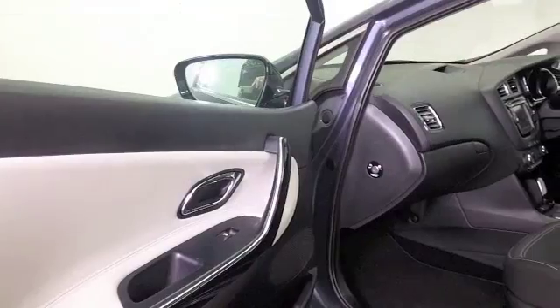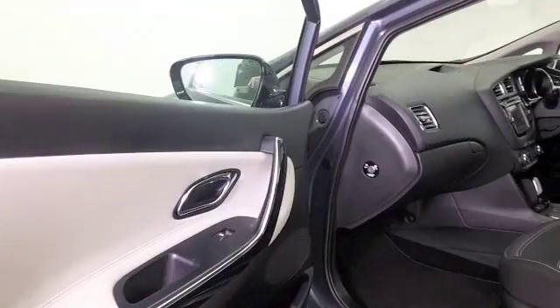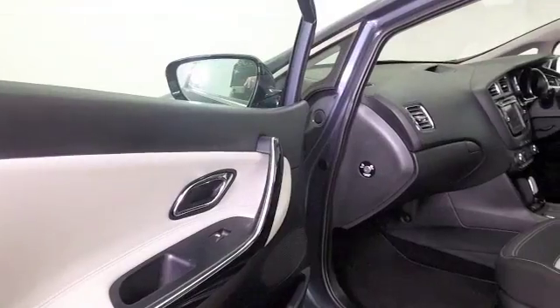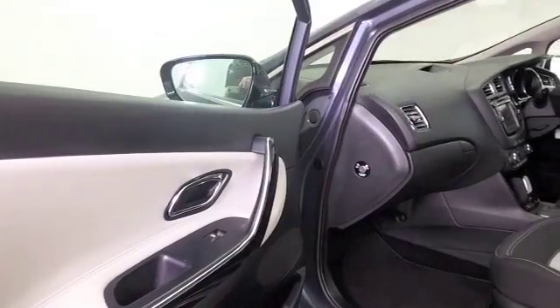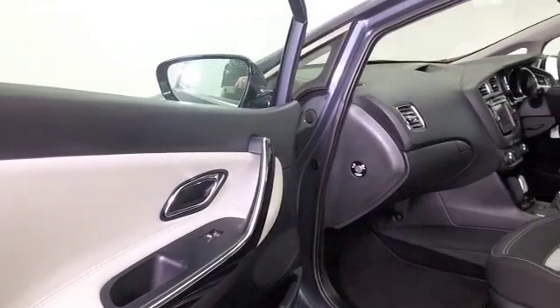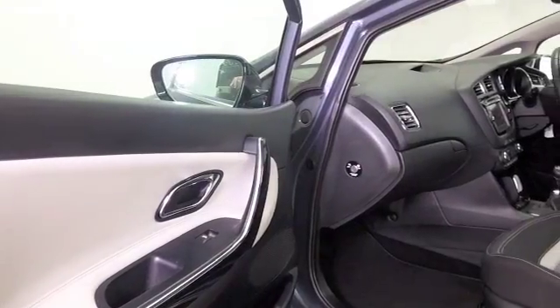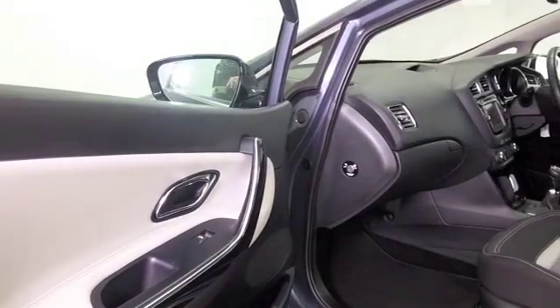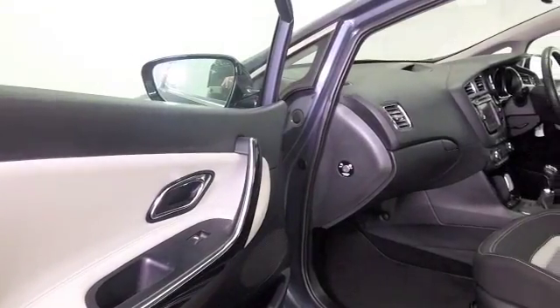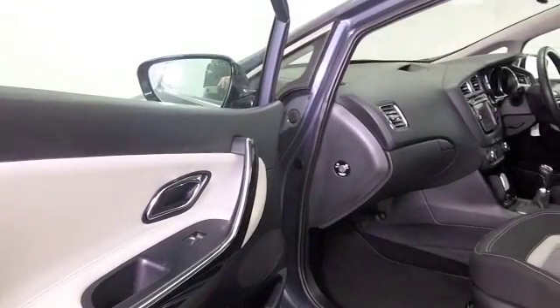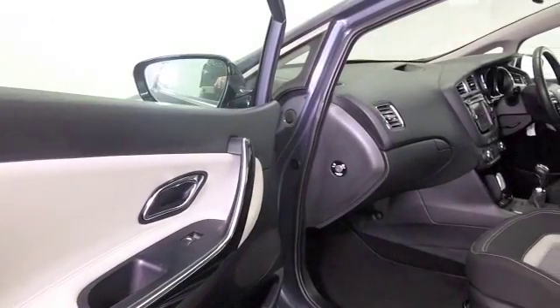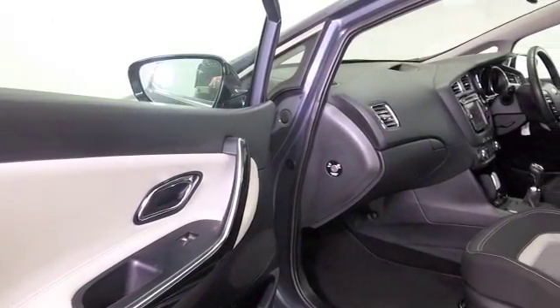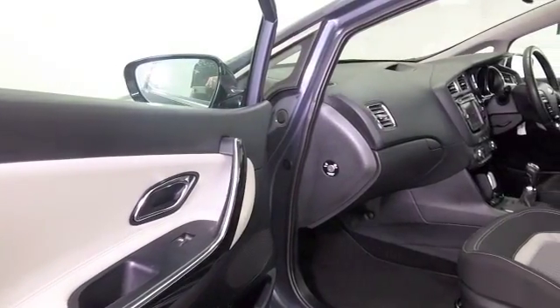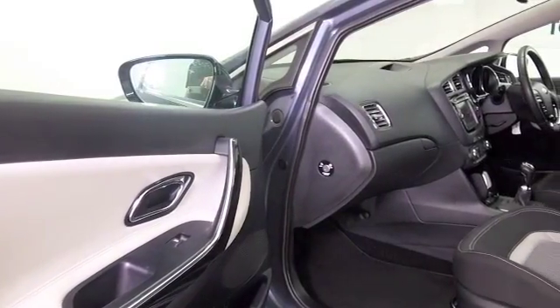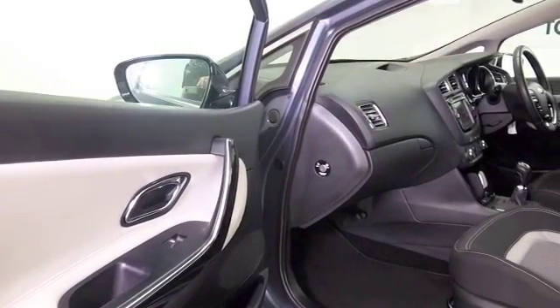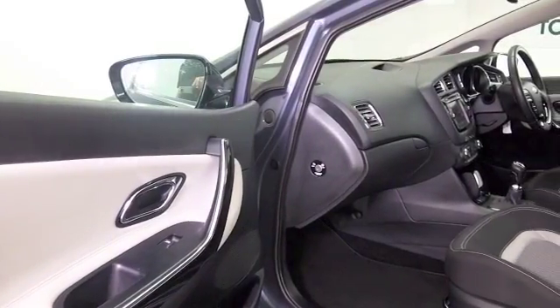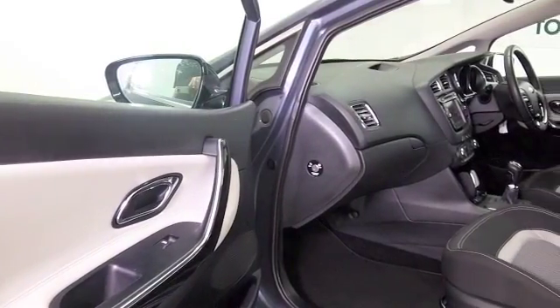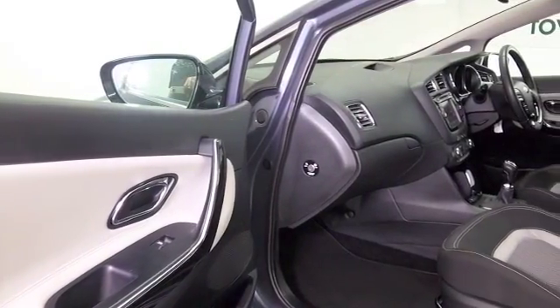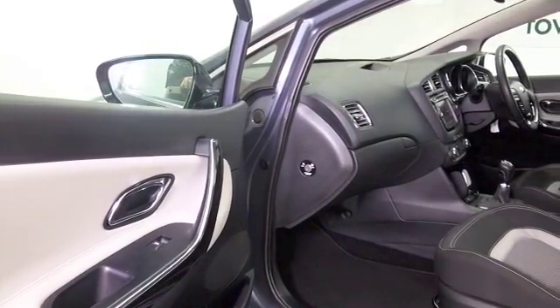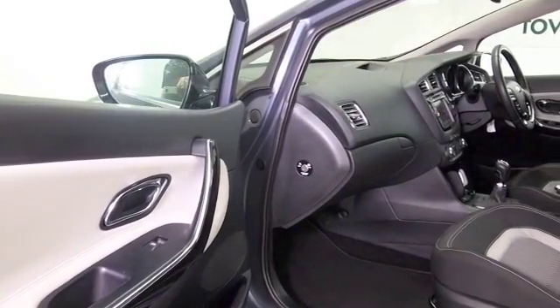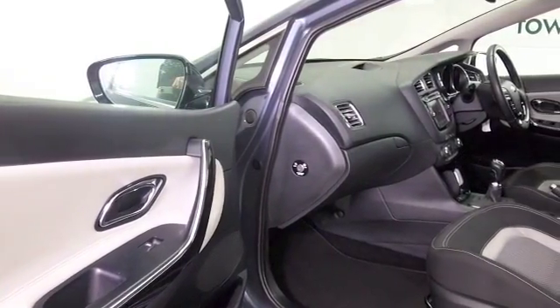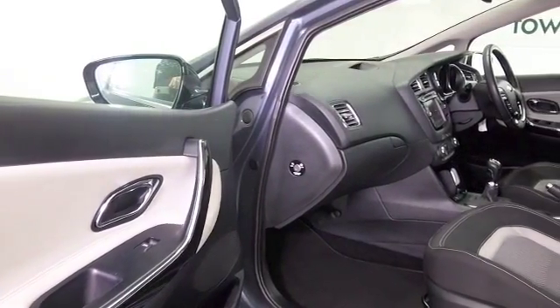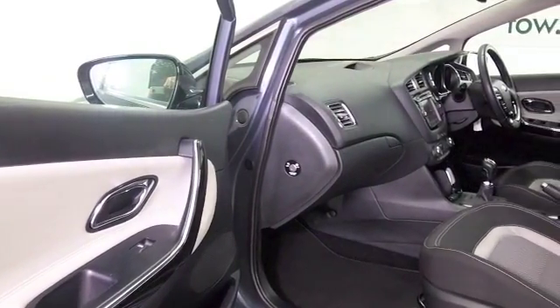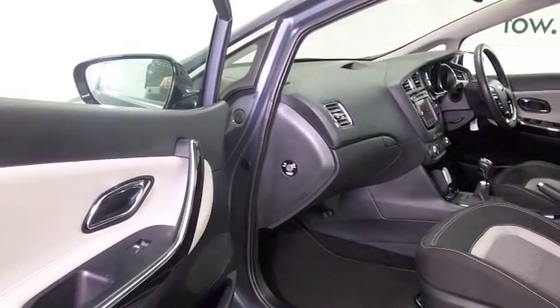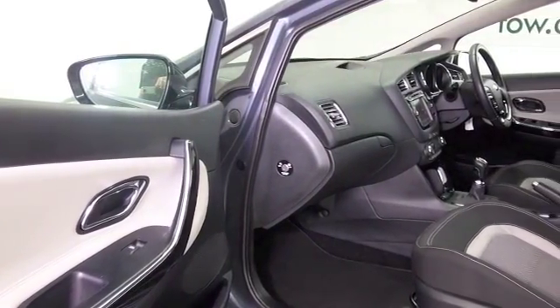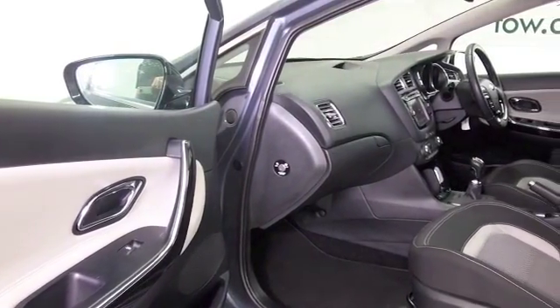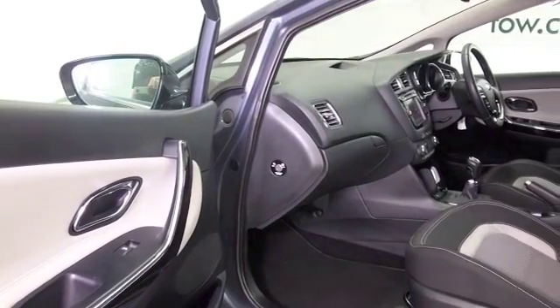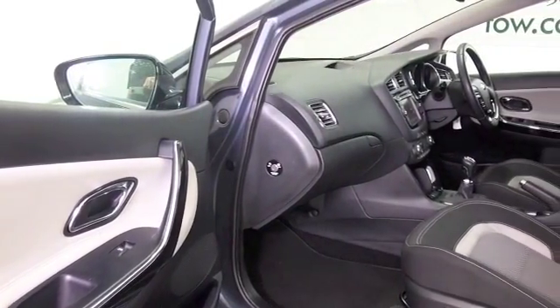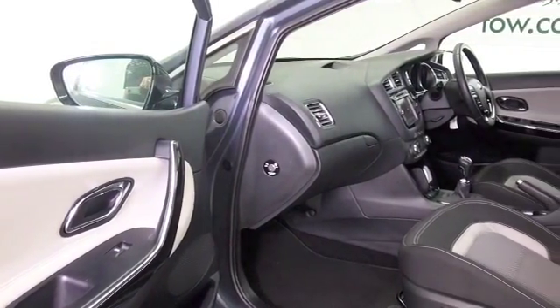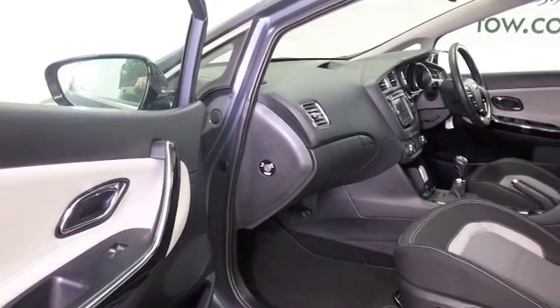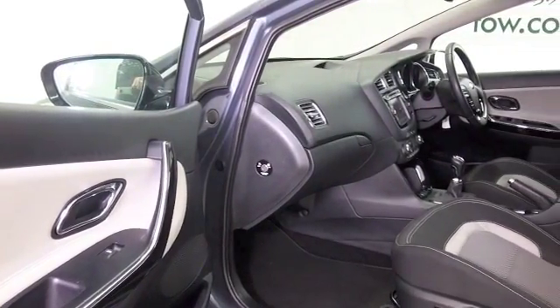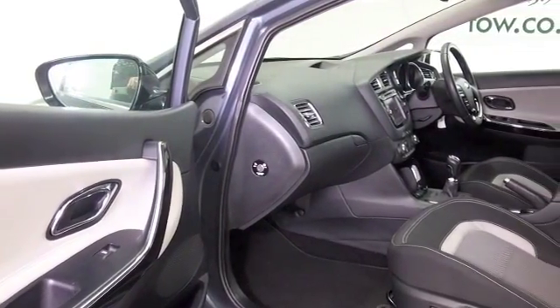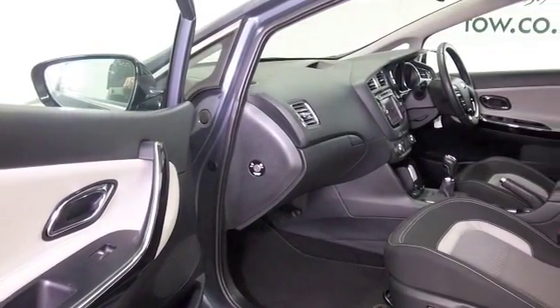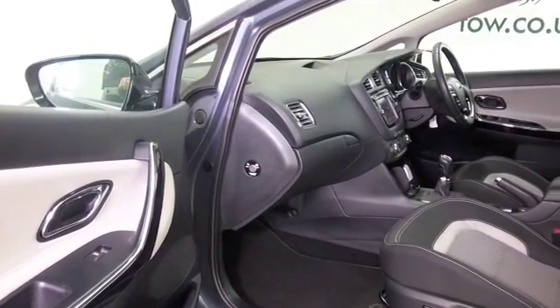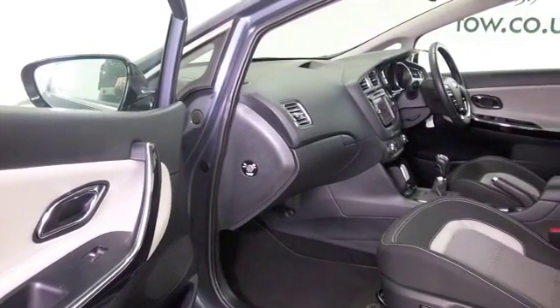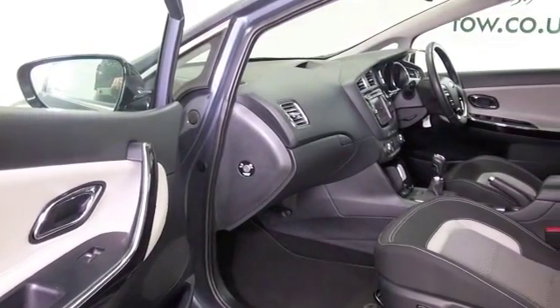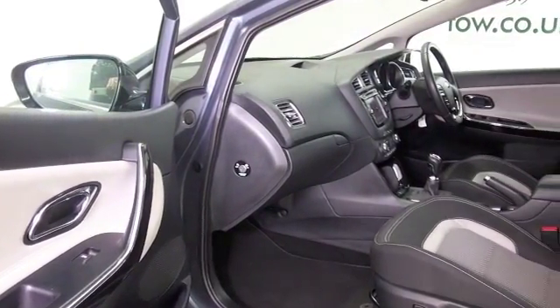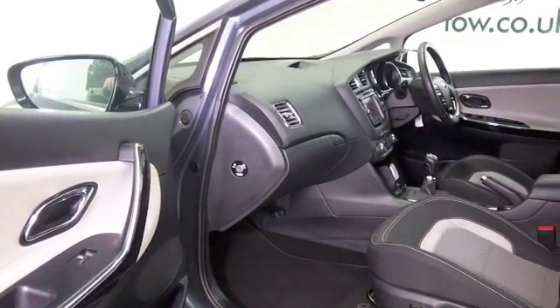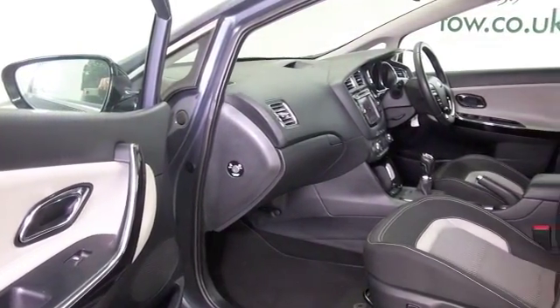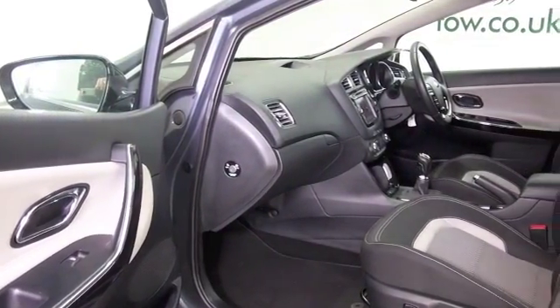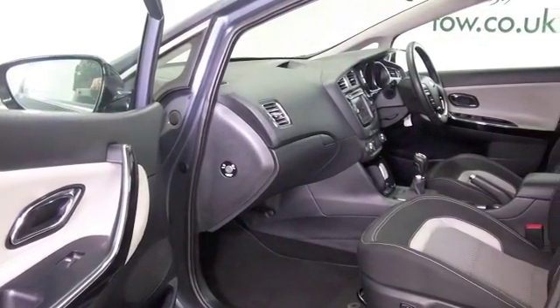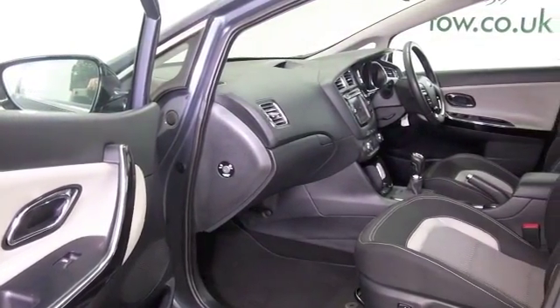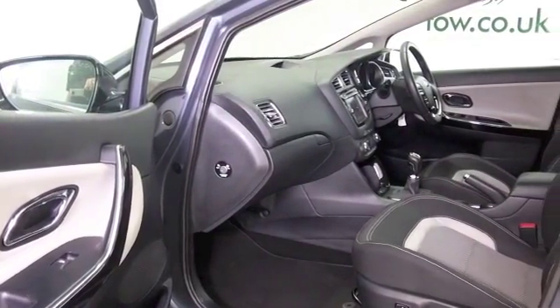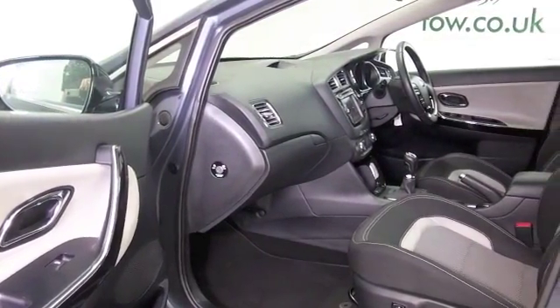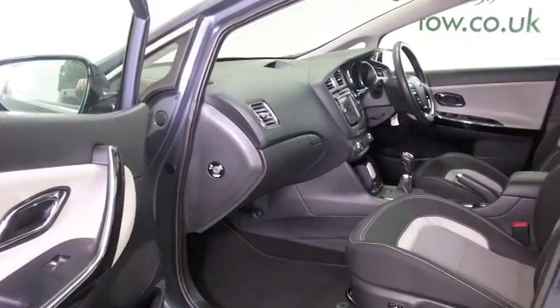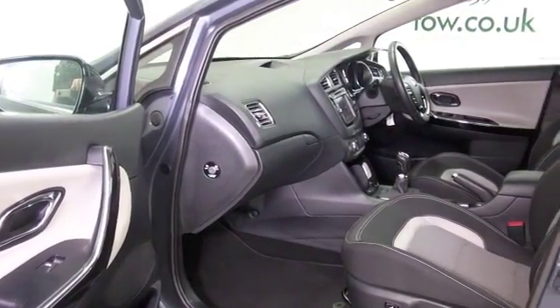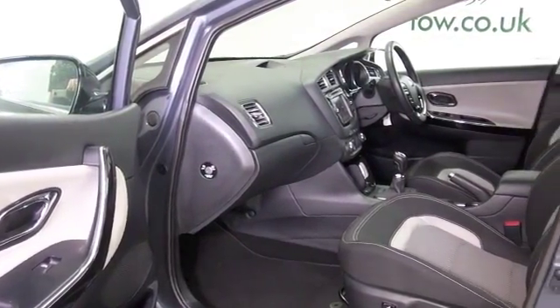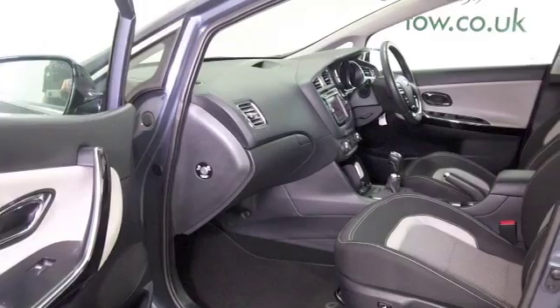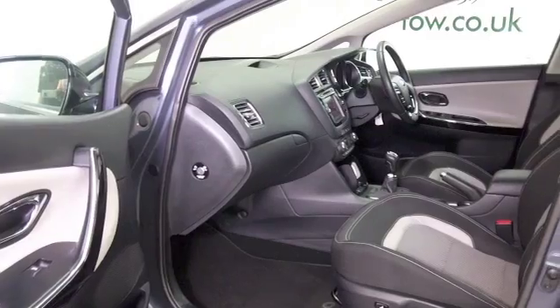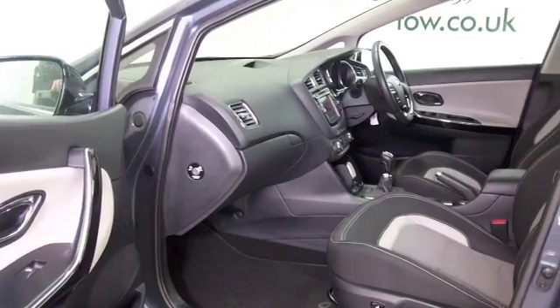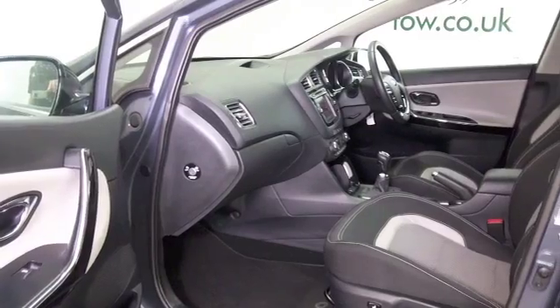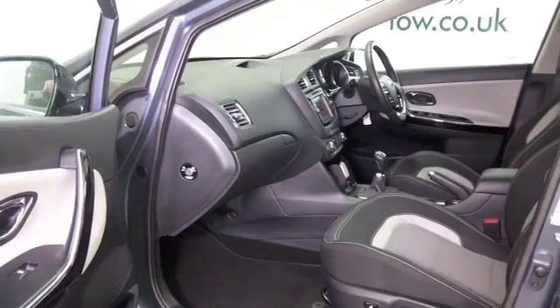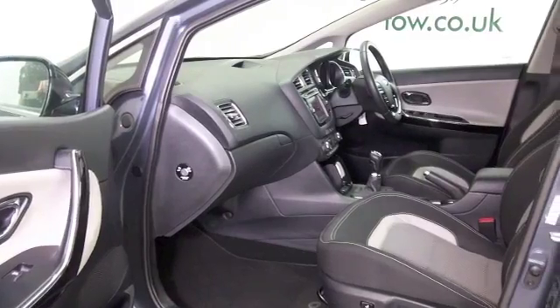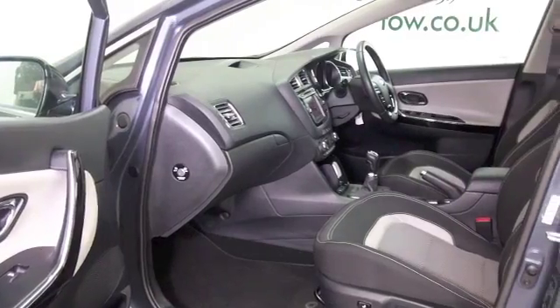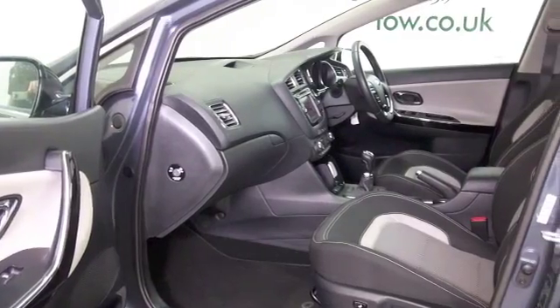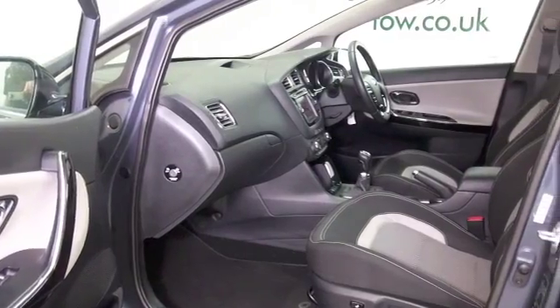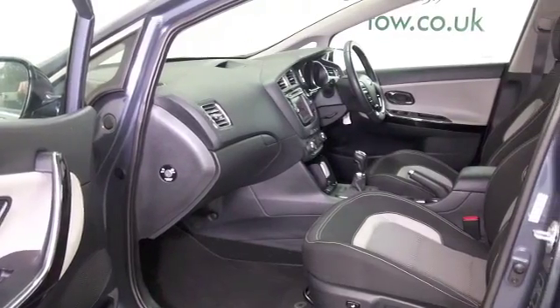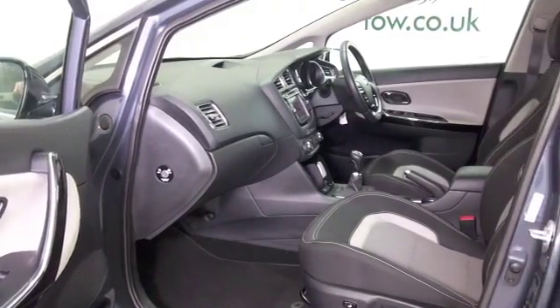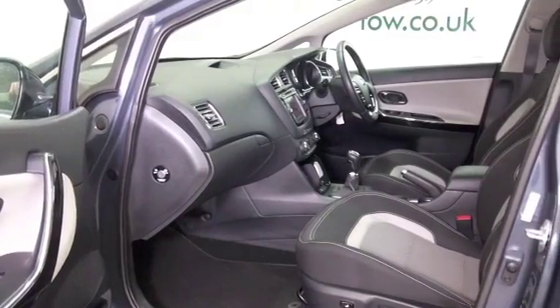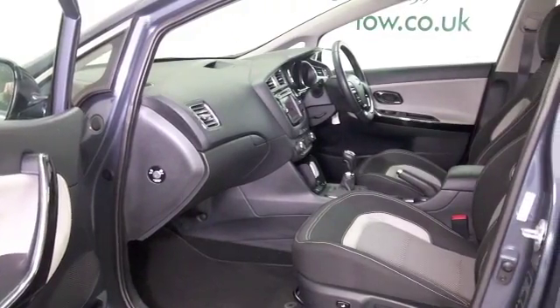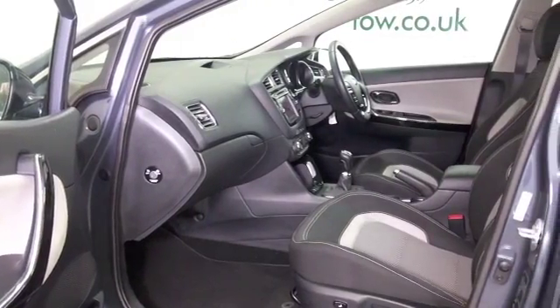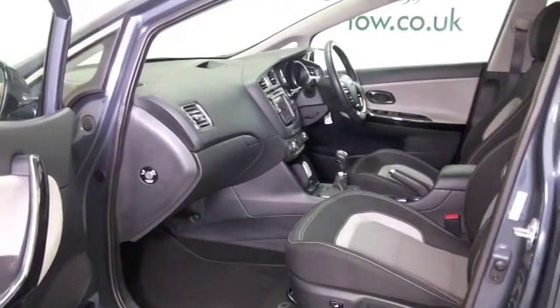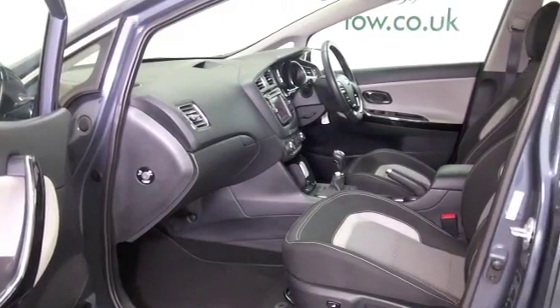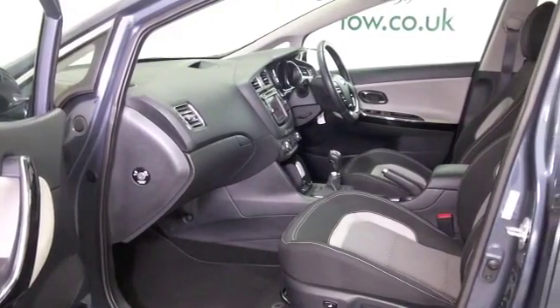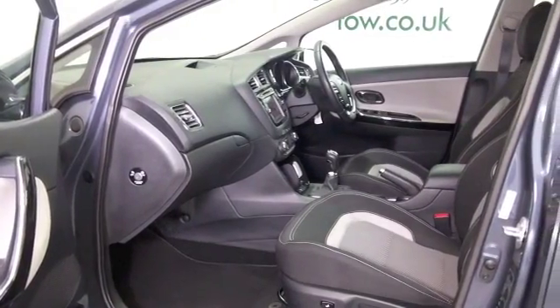We've got a cloth interior, climate control, Bluetooth and parking sensors. This also has sat-nav.